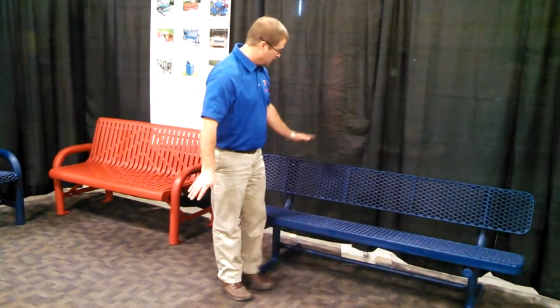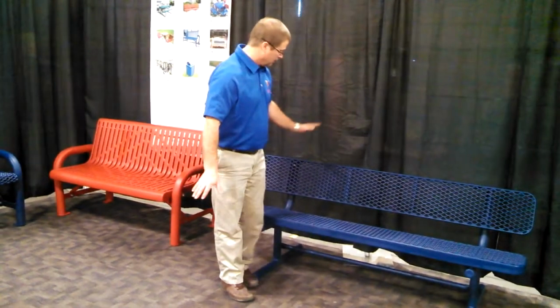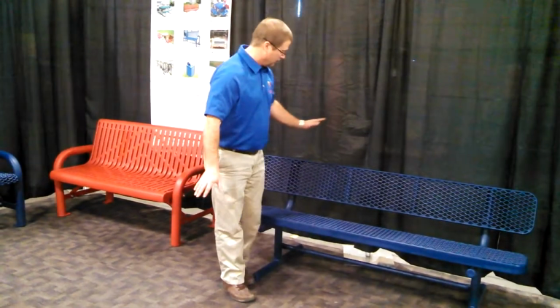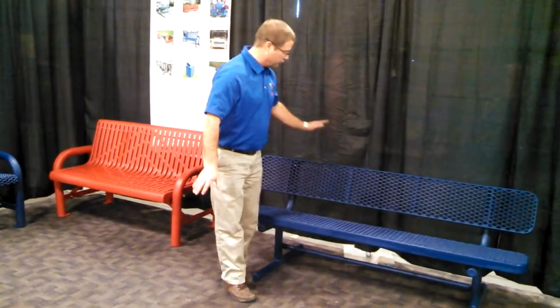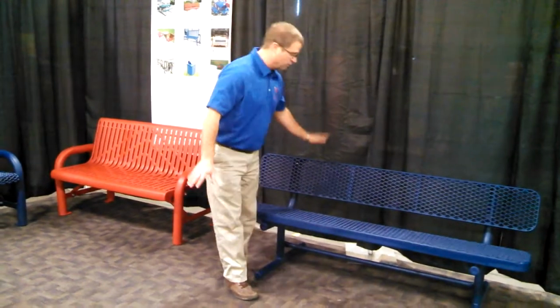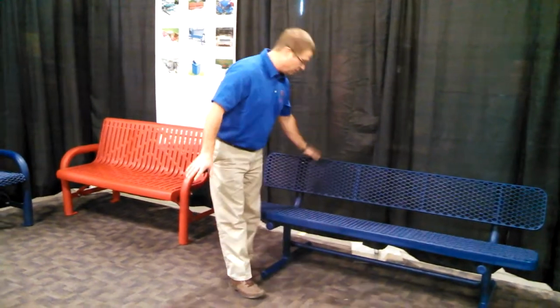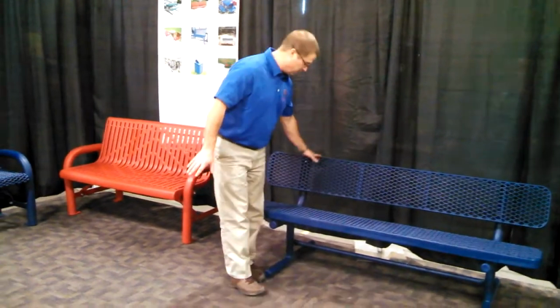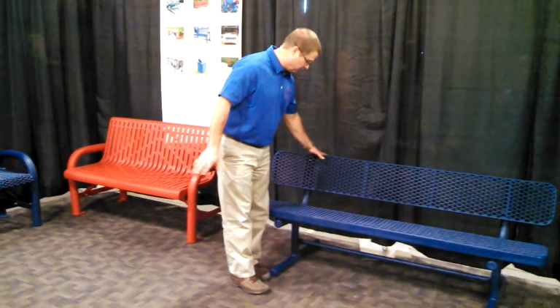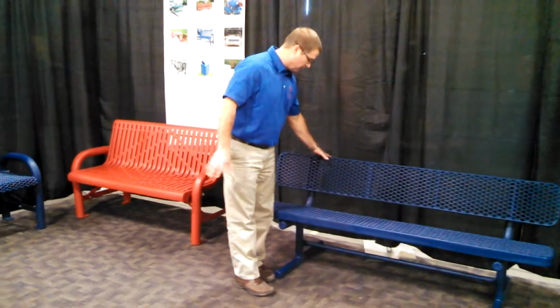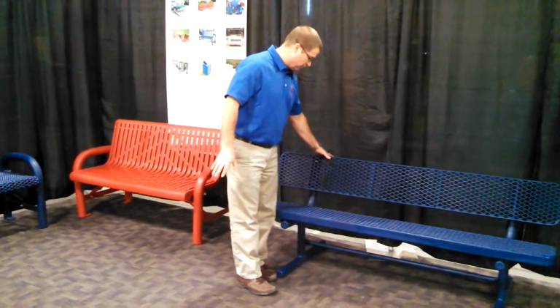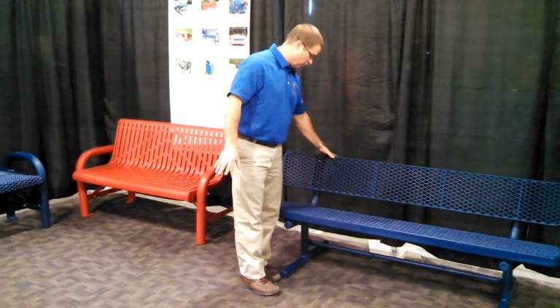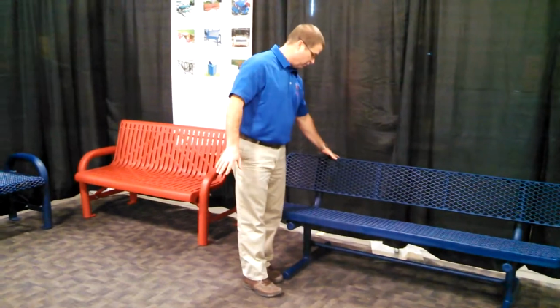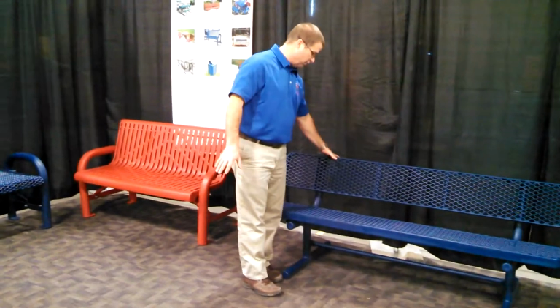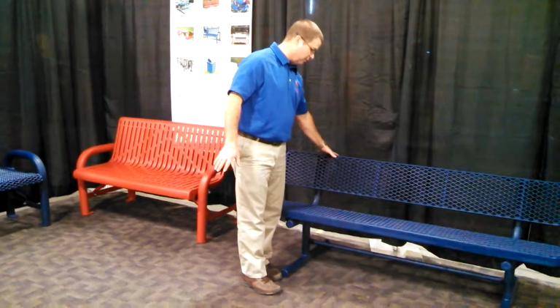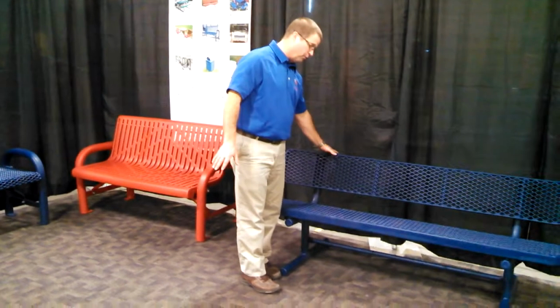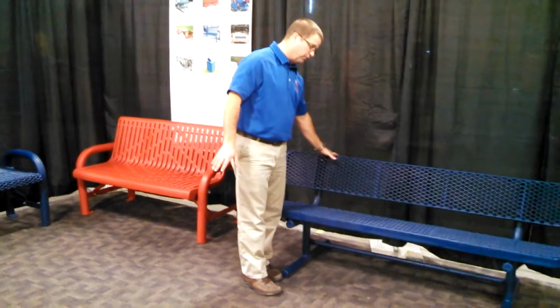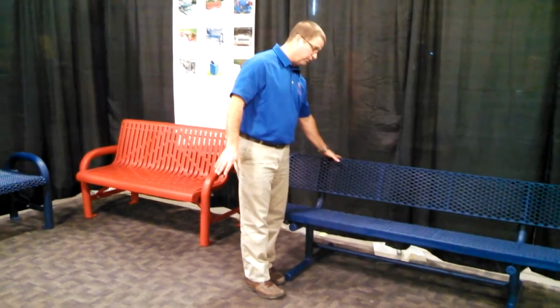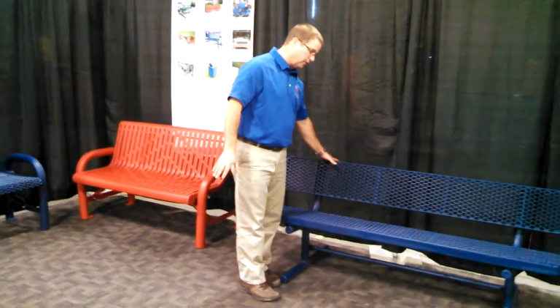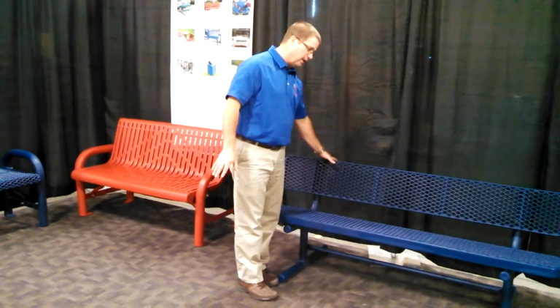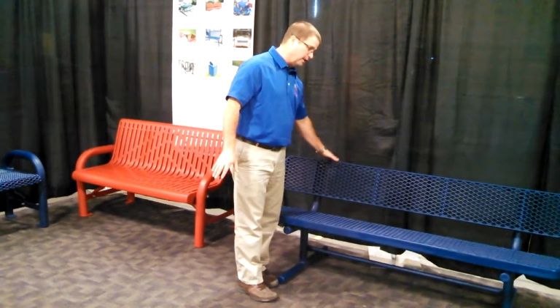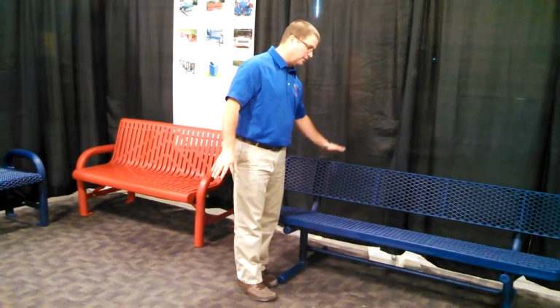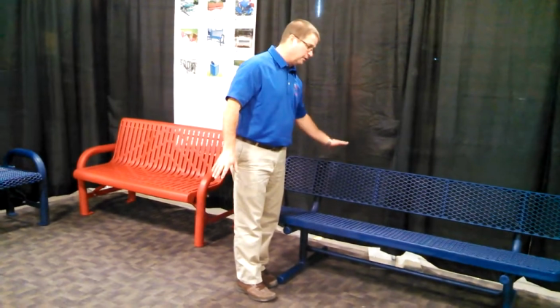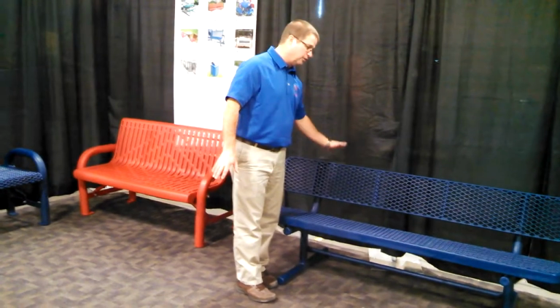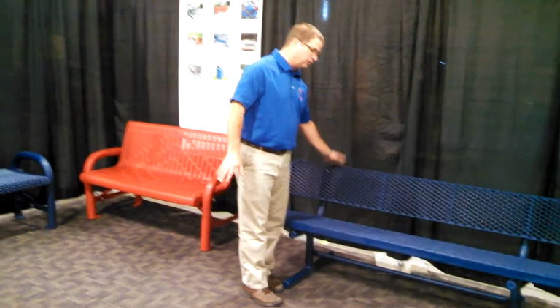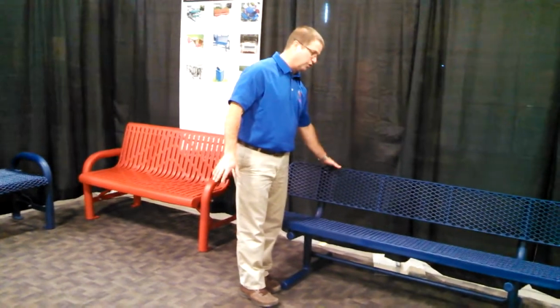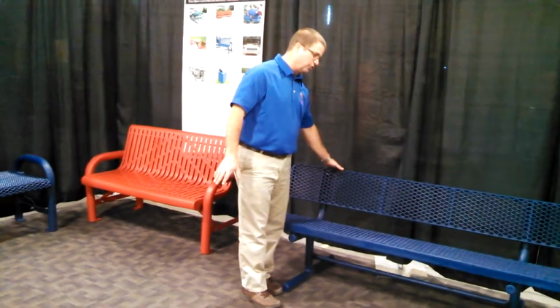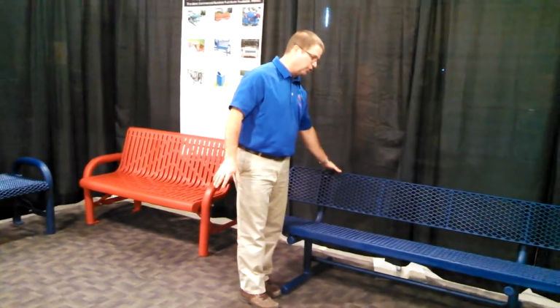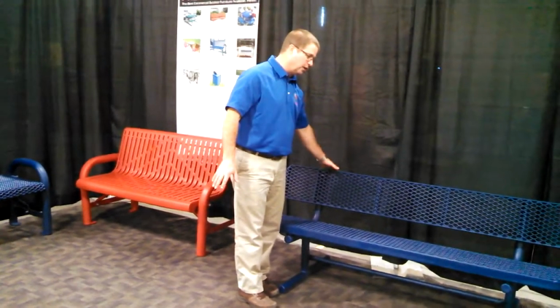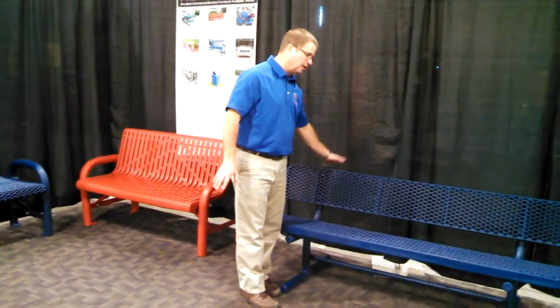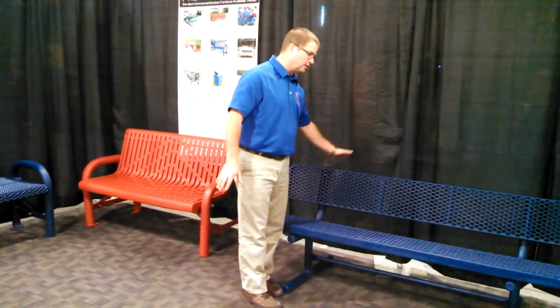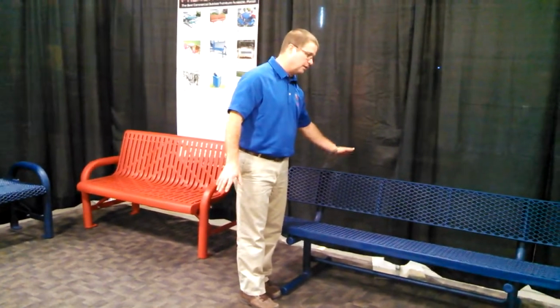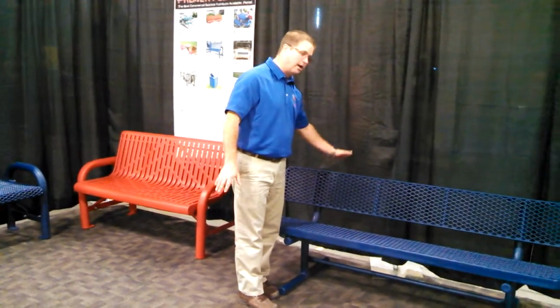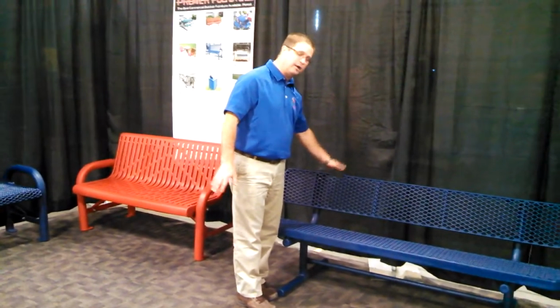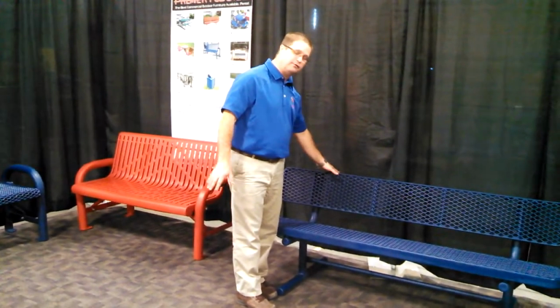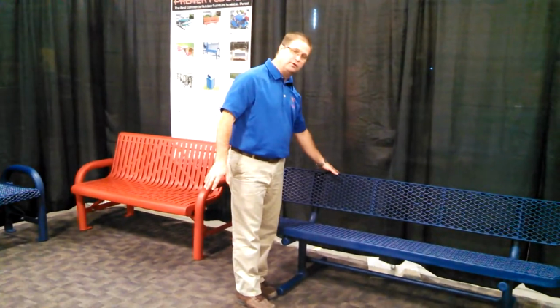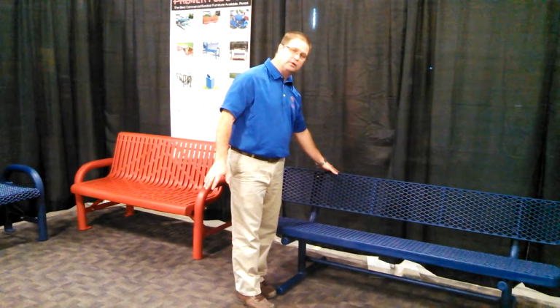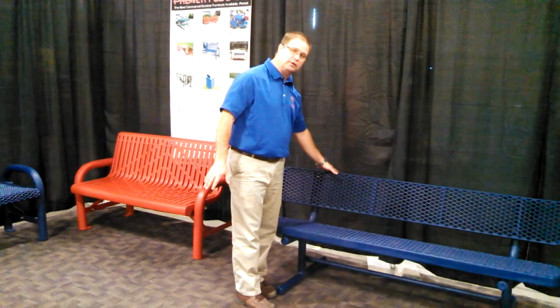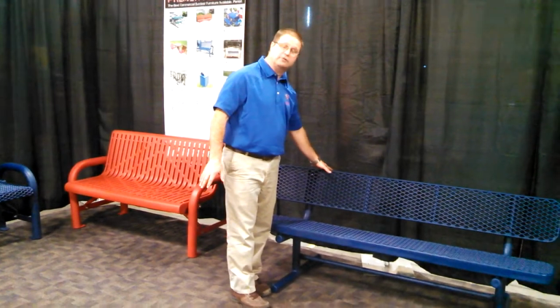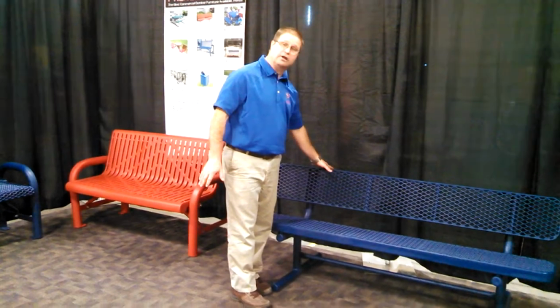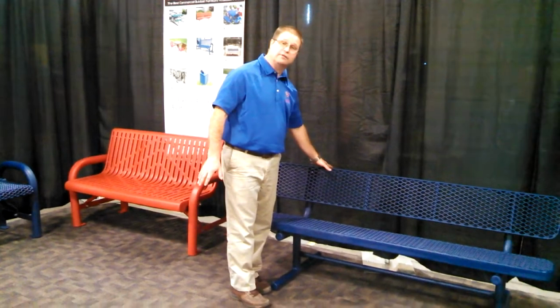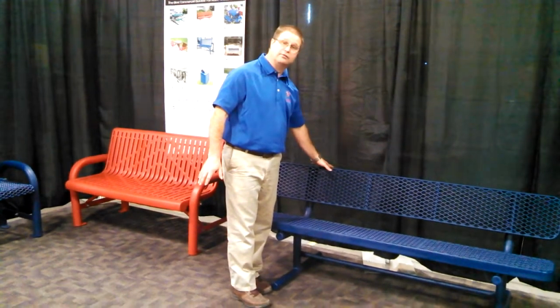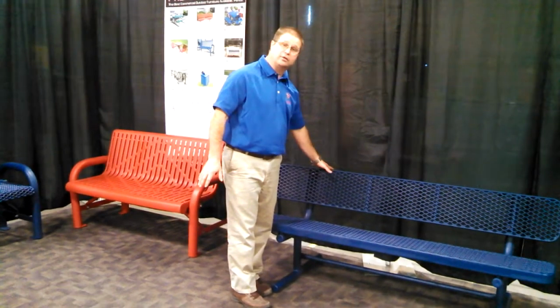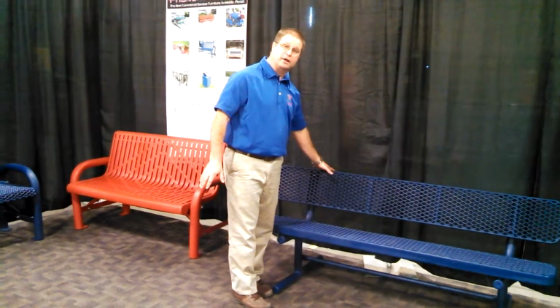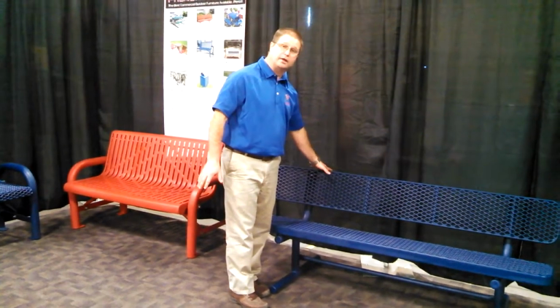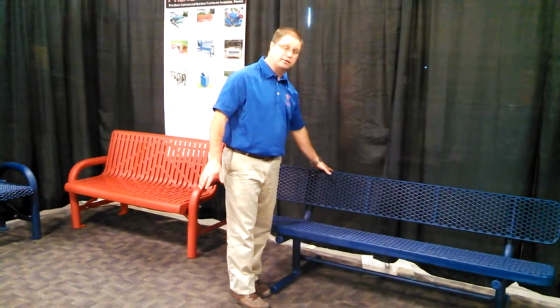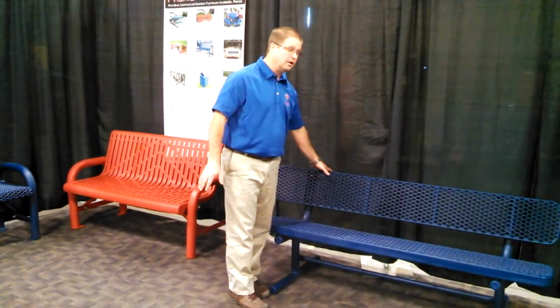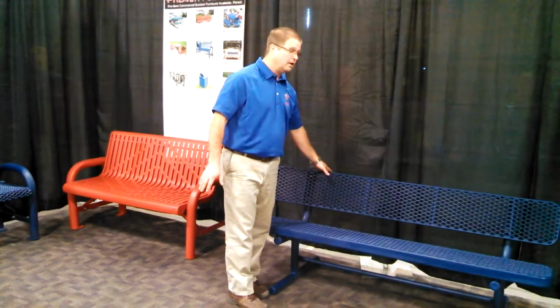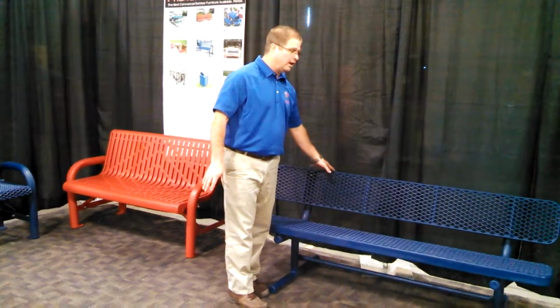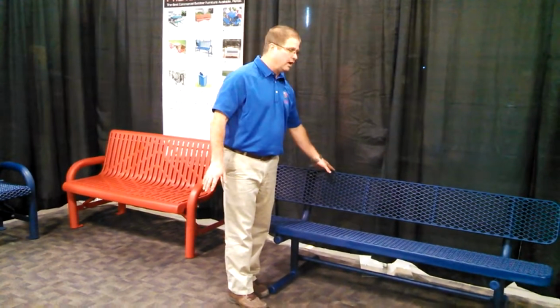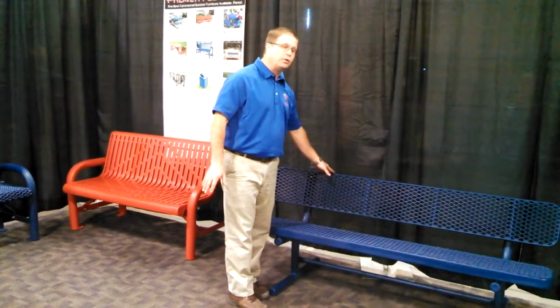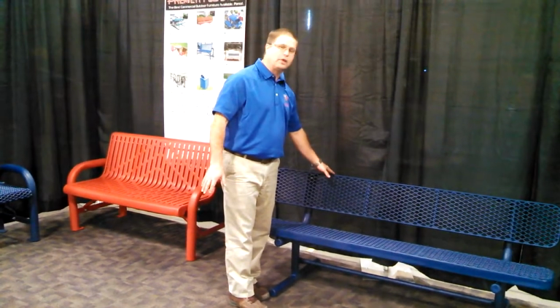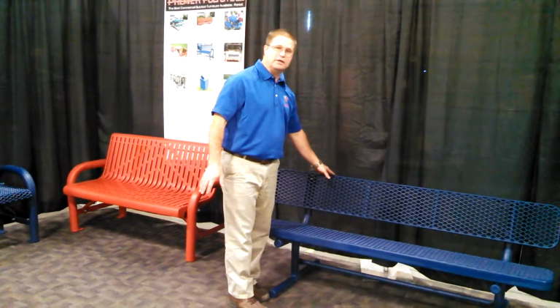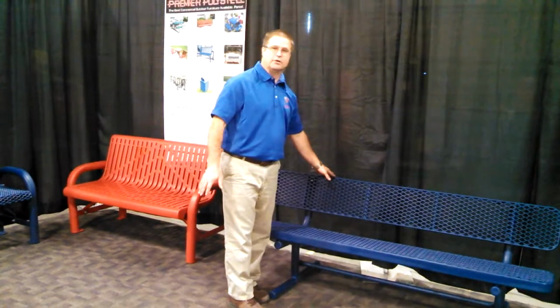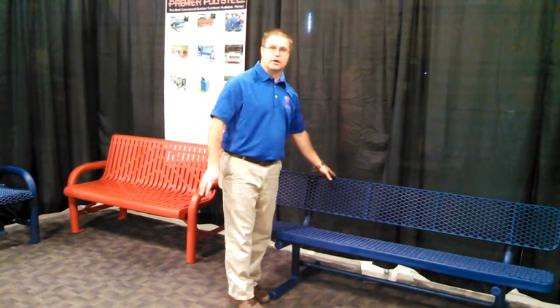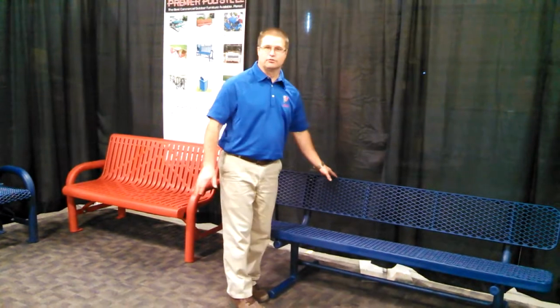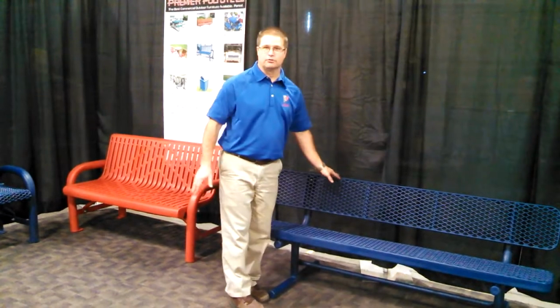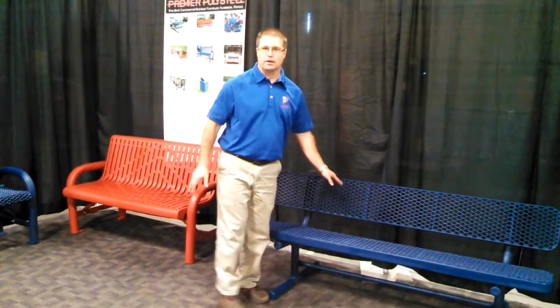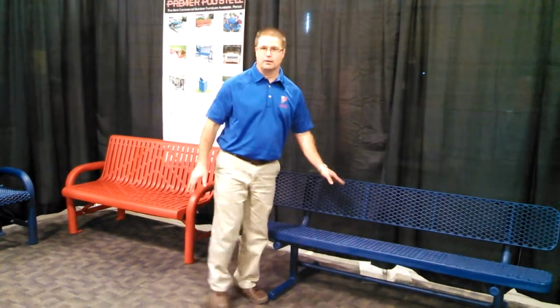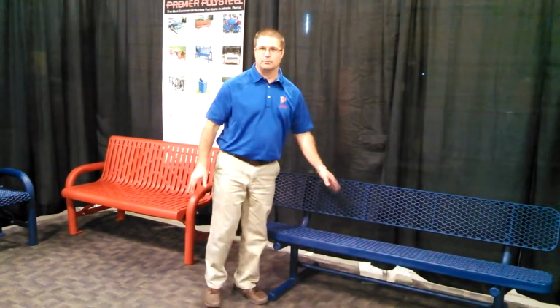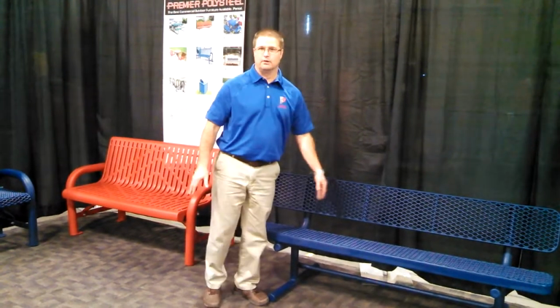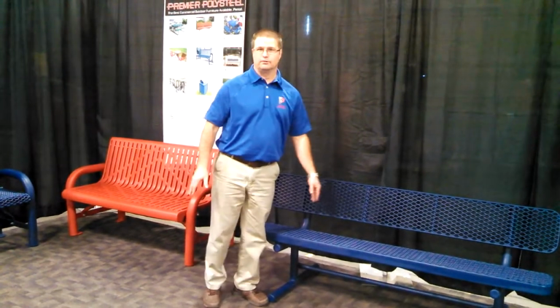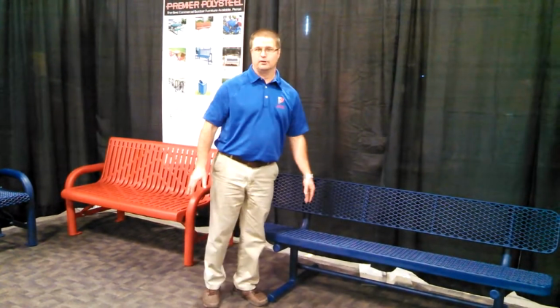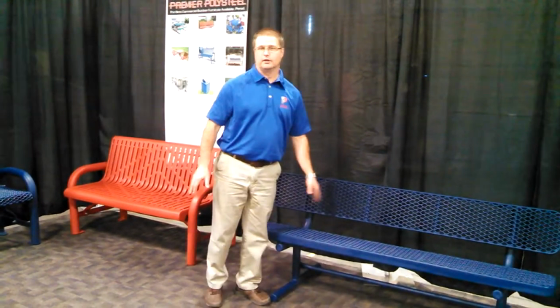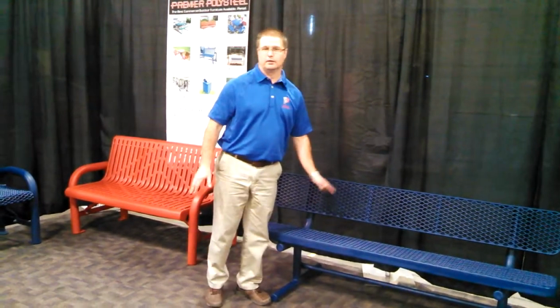This is available in a 4-foot length, 6-foot length, 8-foot, 10-foot length, and we can even custom make them a different length if you need.